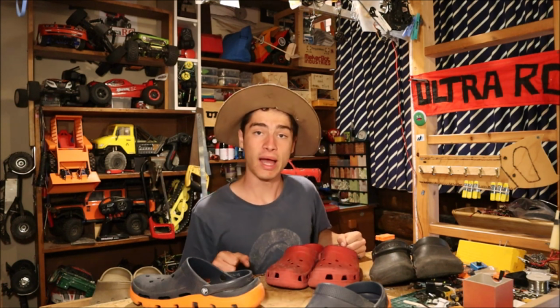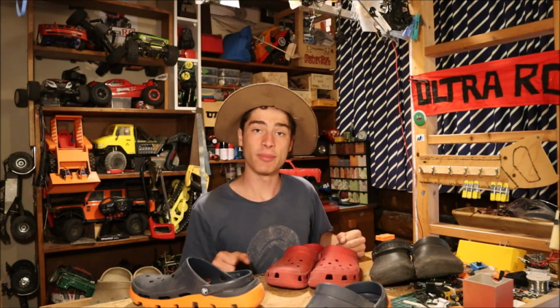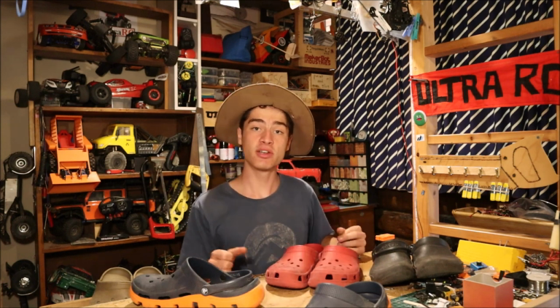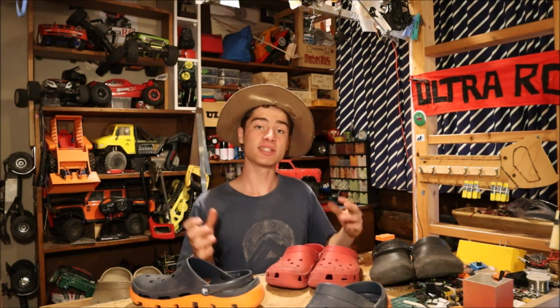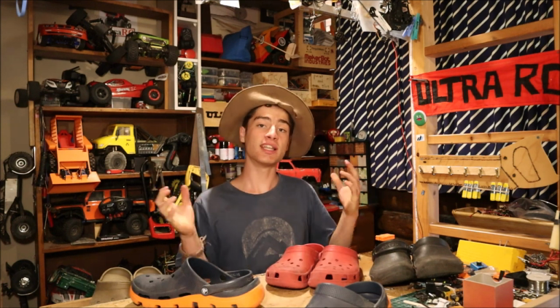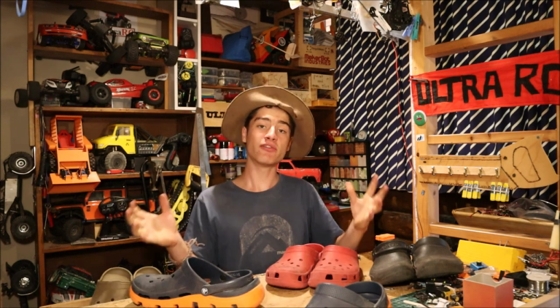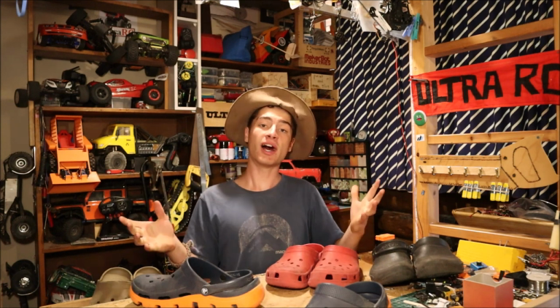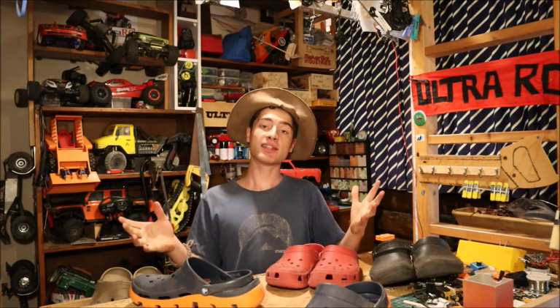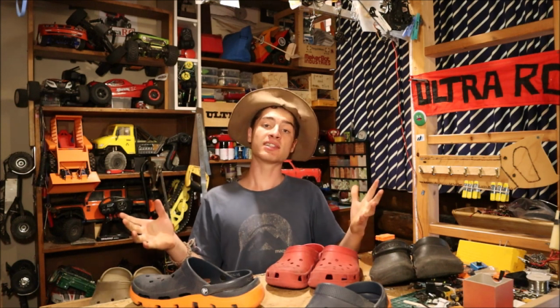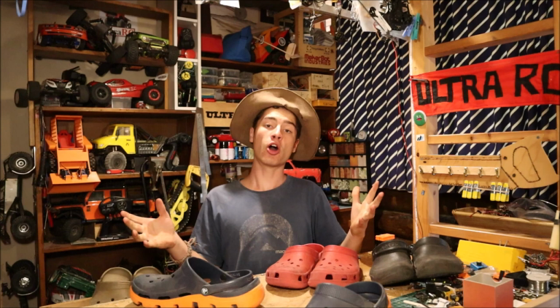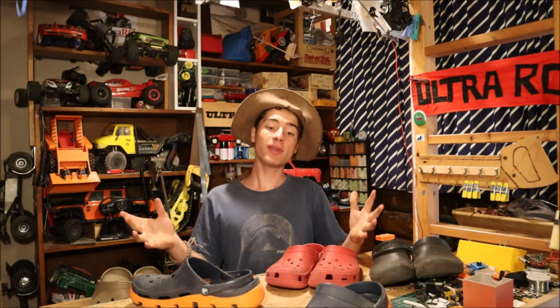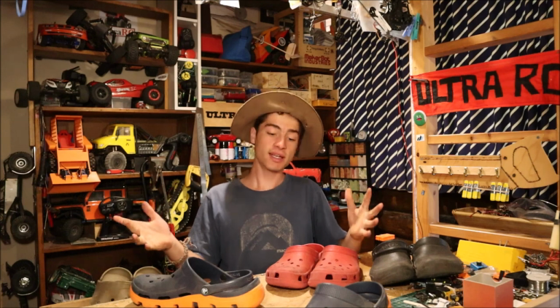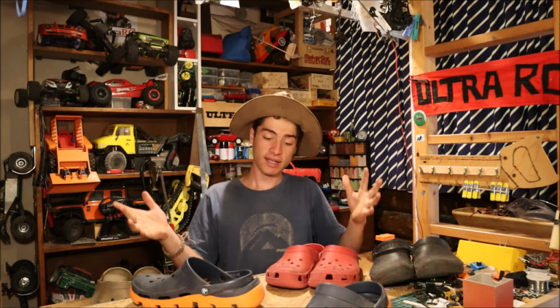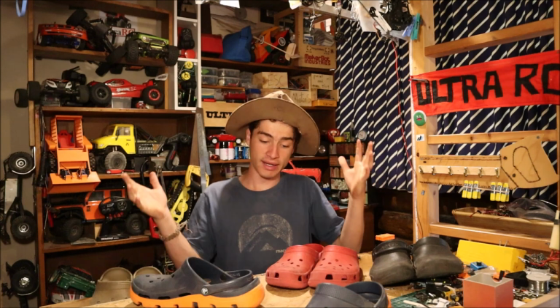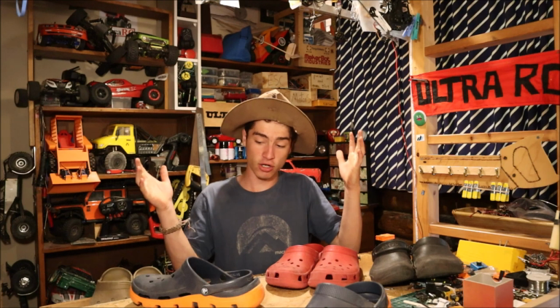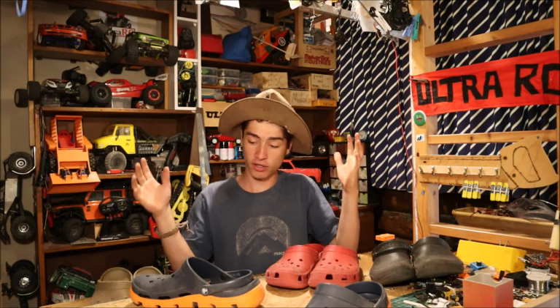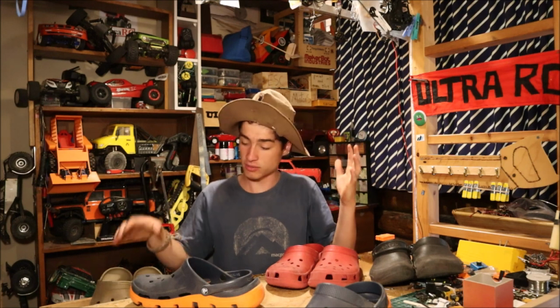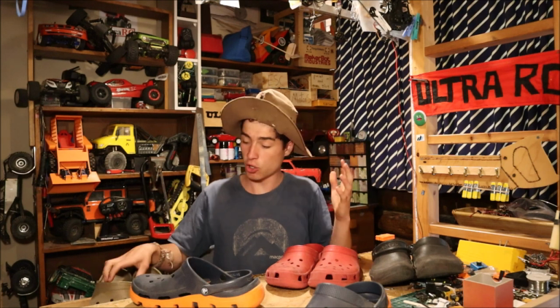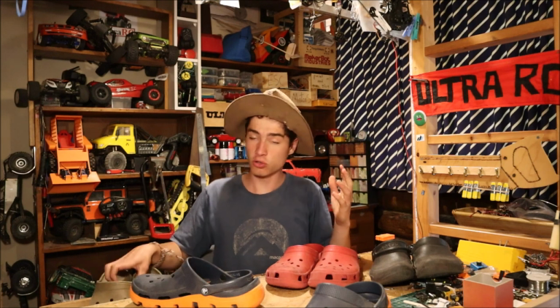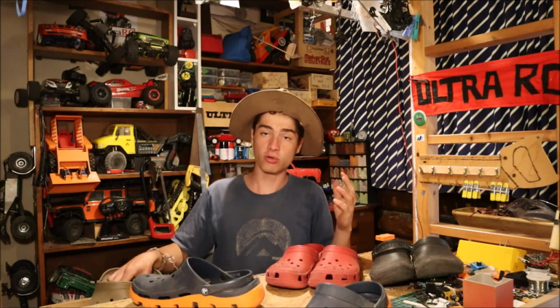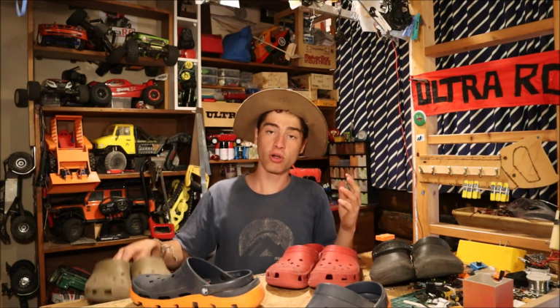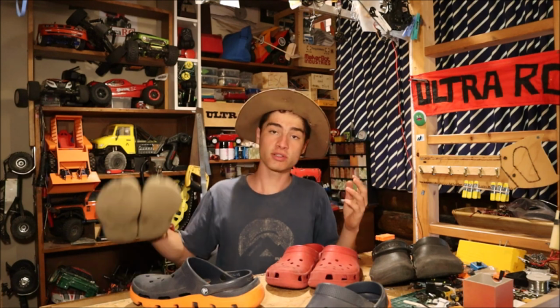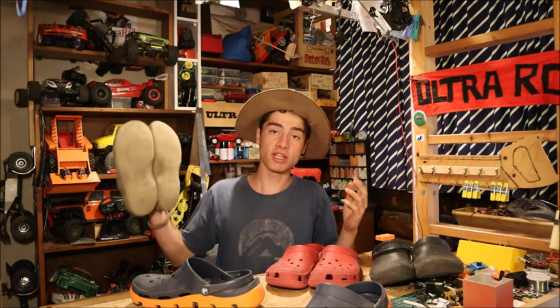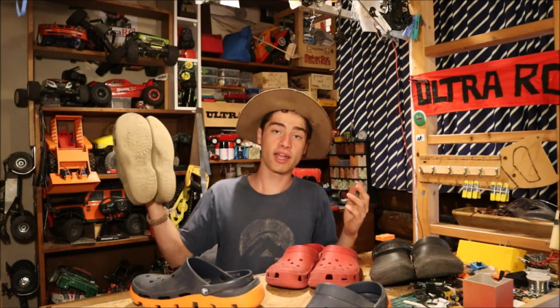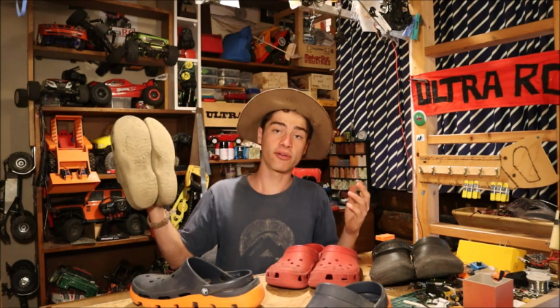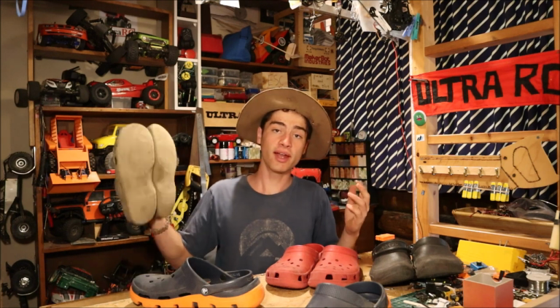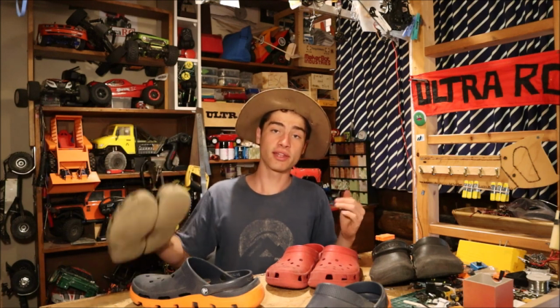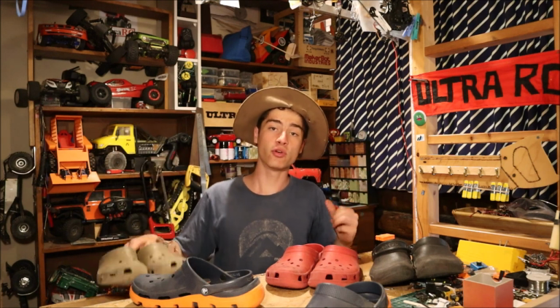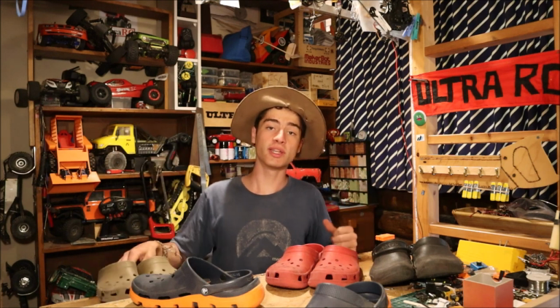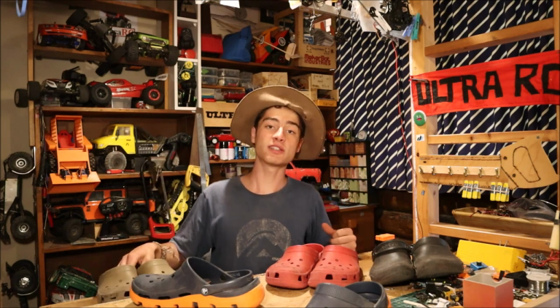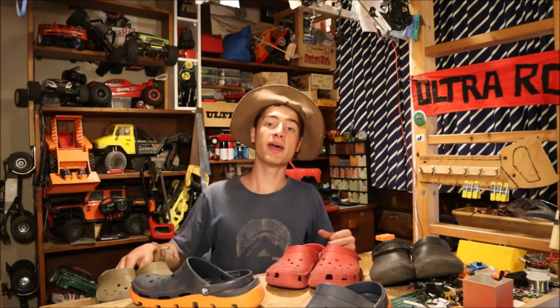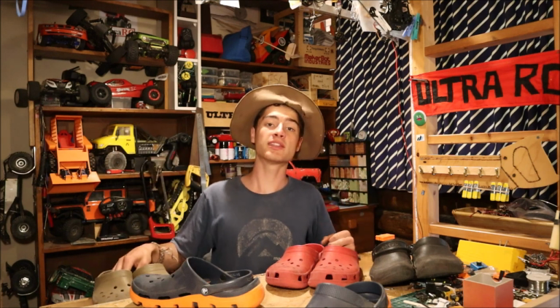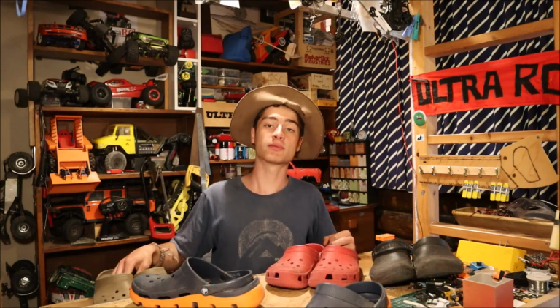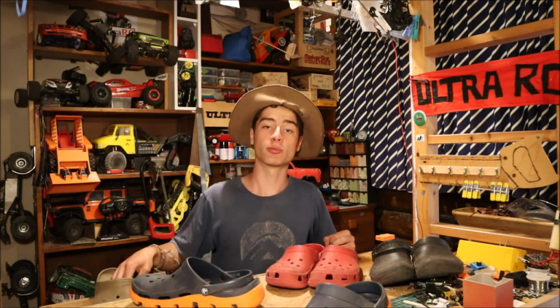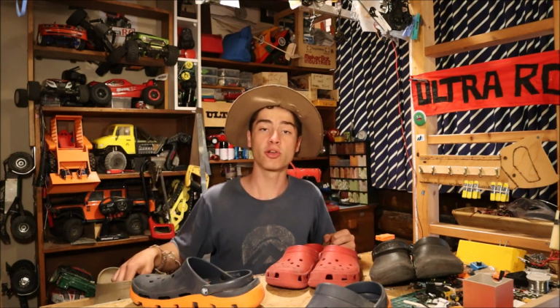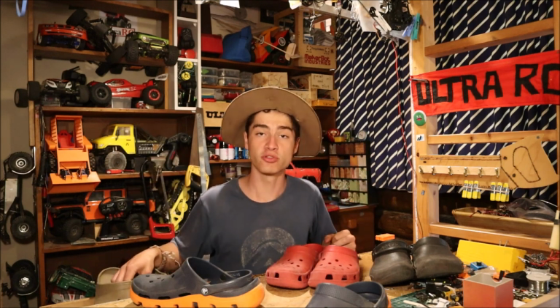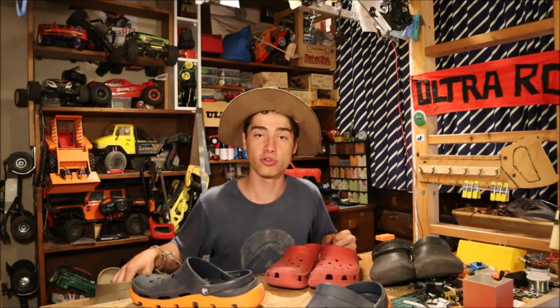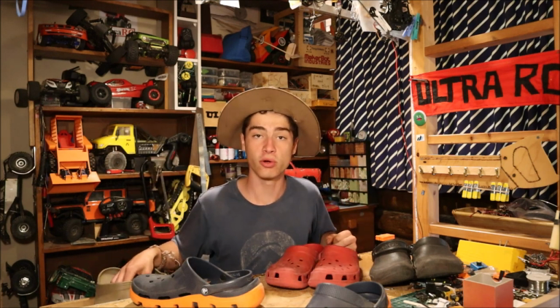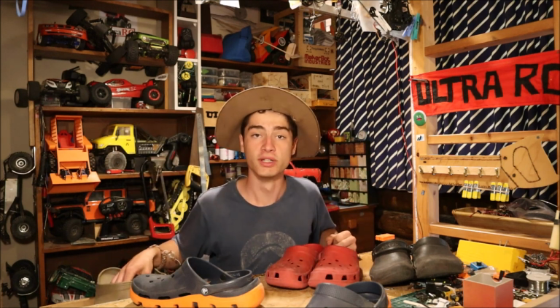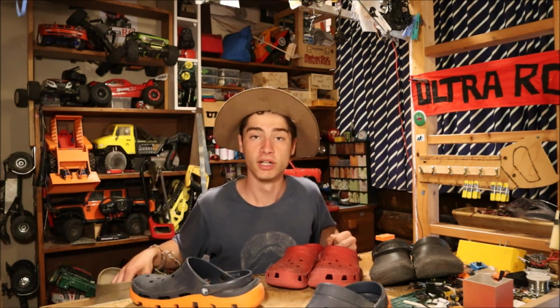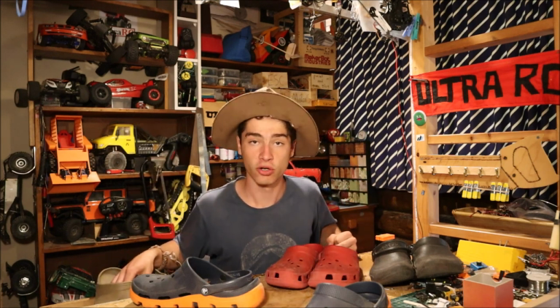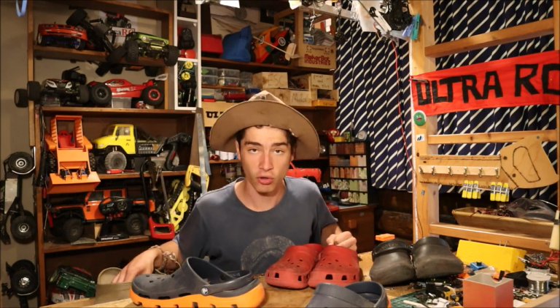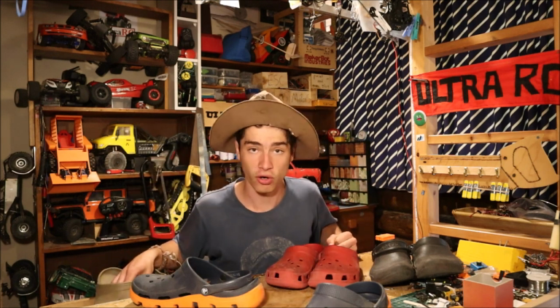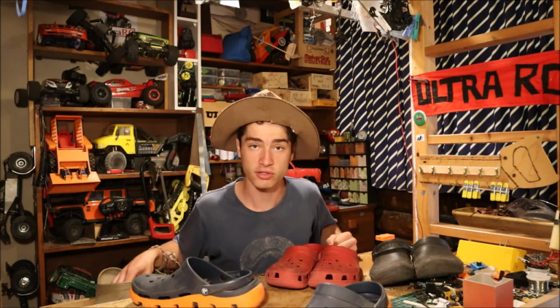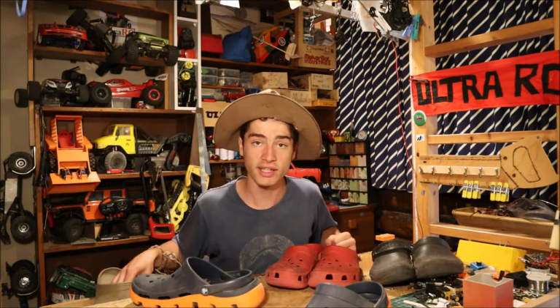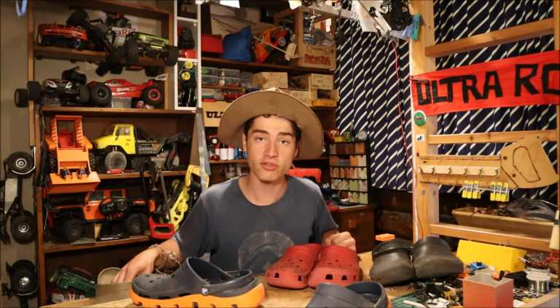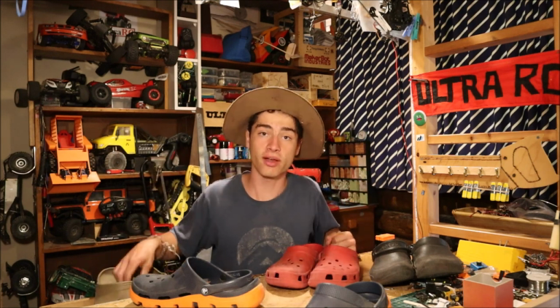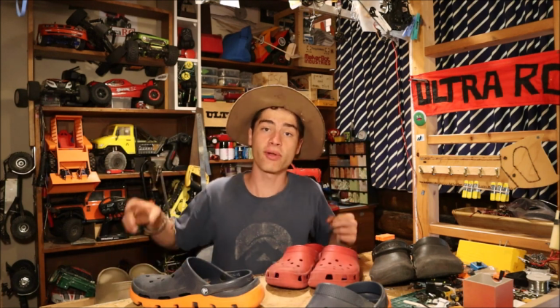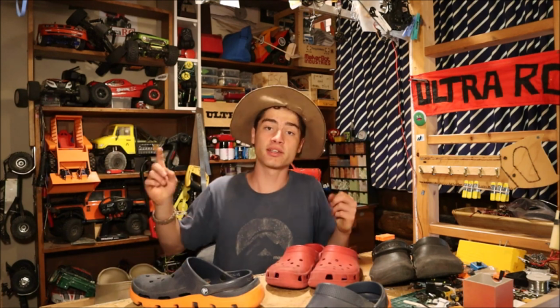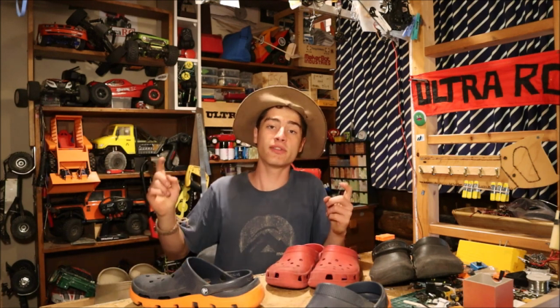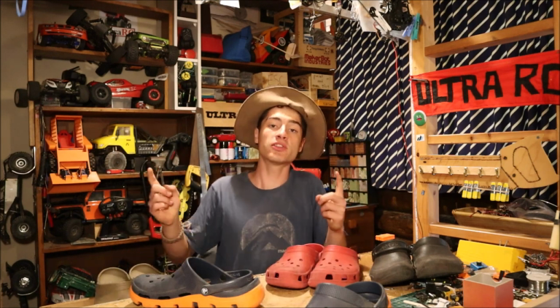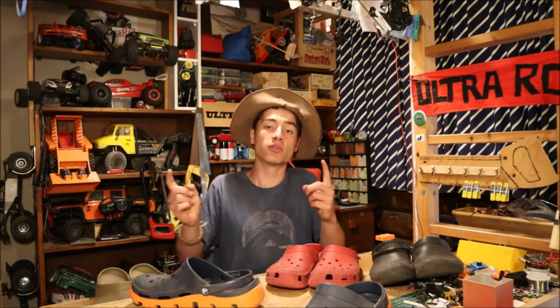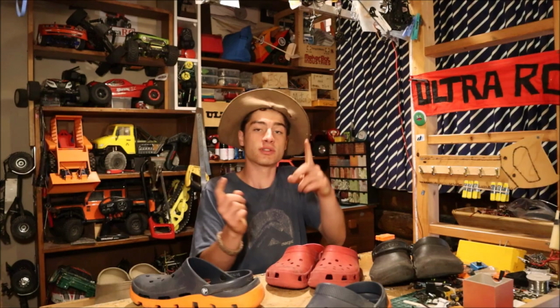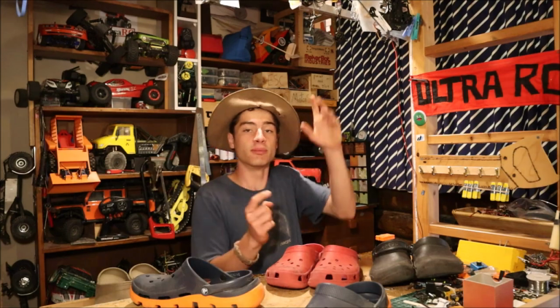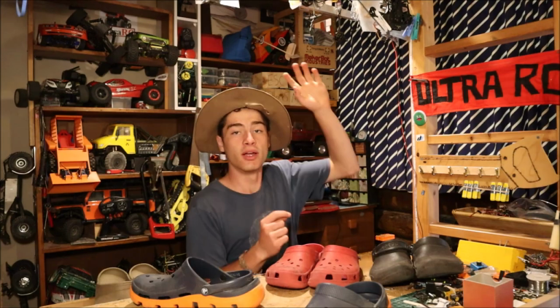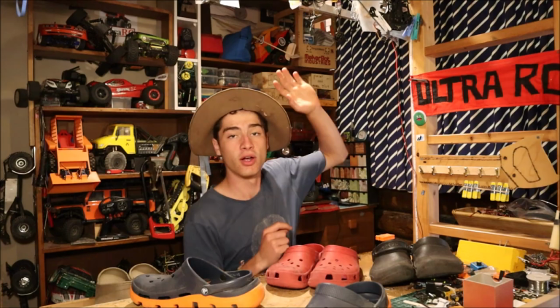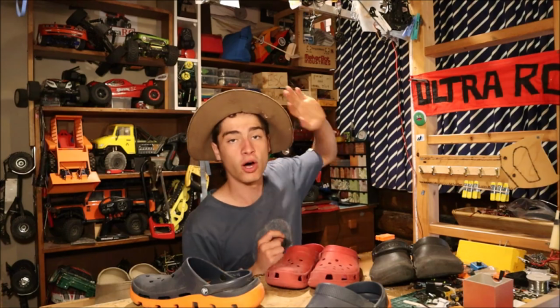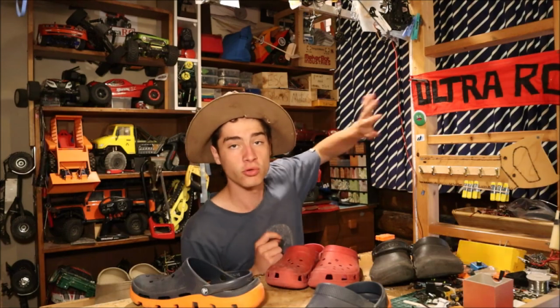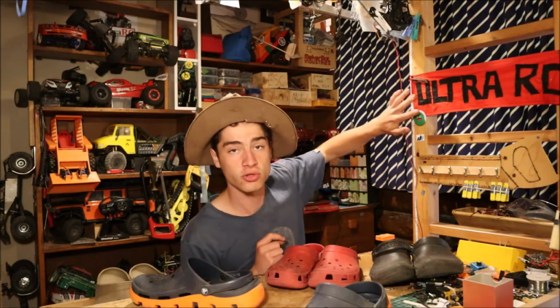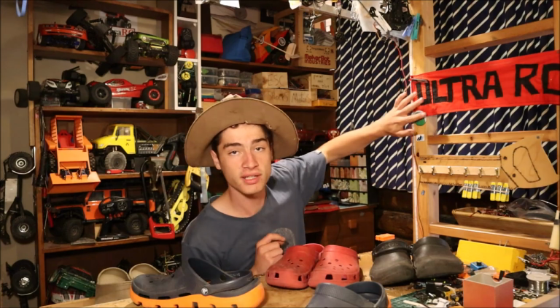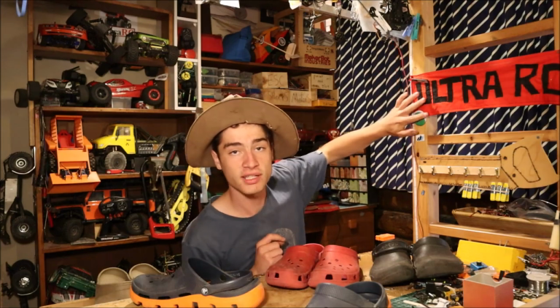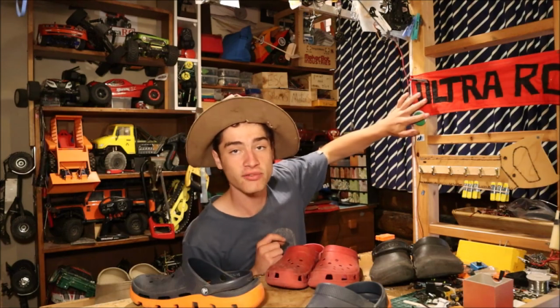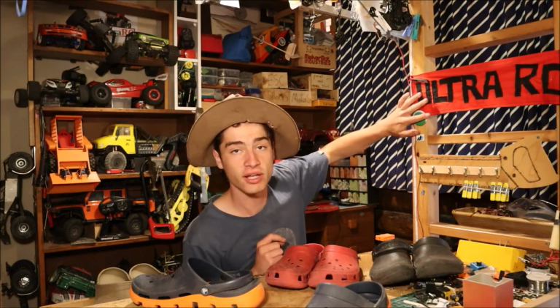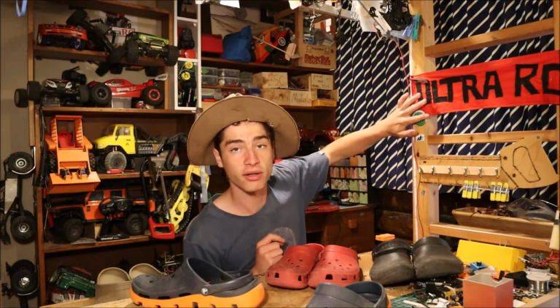And because I love the RC hobby and I've got some old Crocs lying around, I thought let's make some remote control Crocs. So let's crack on to this awesome Ultra RC video.